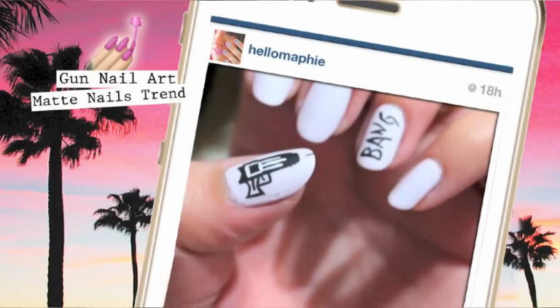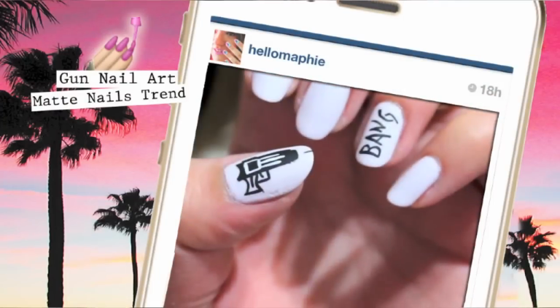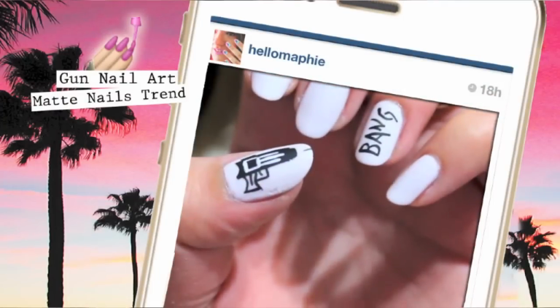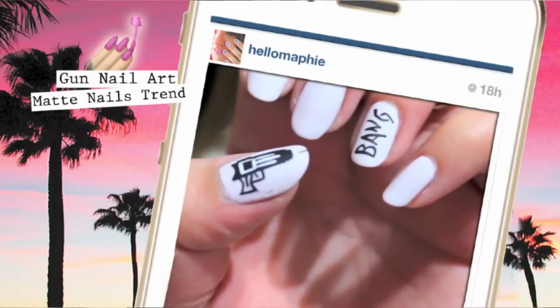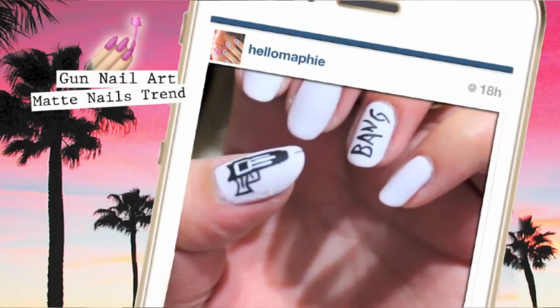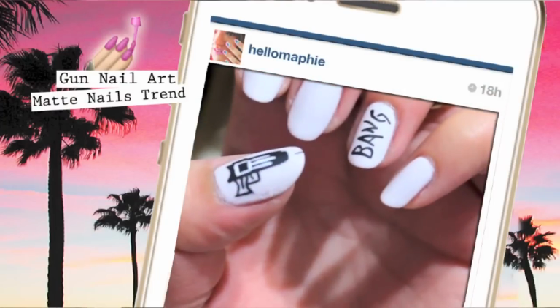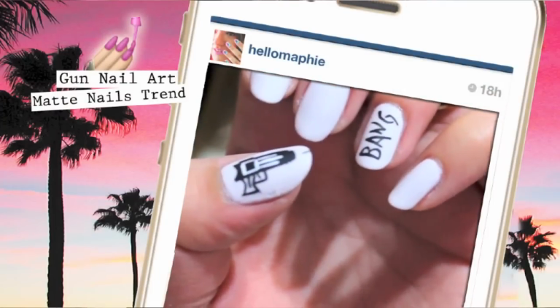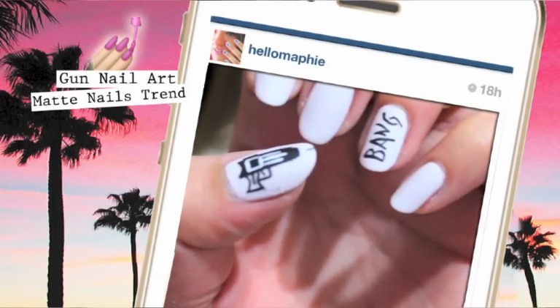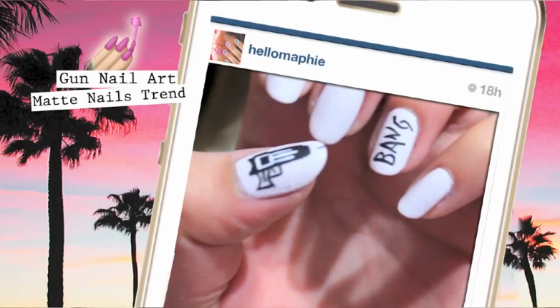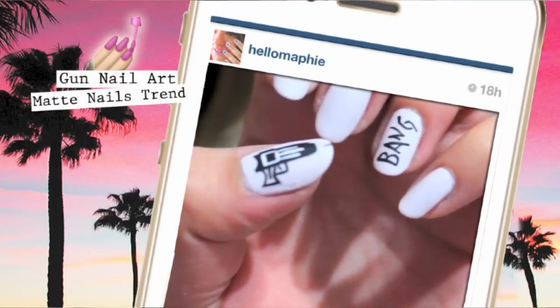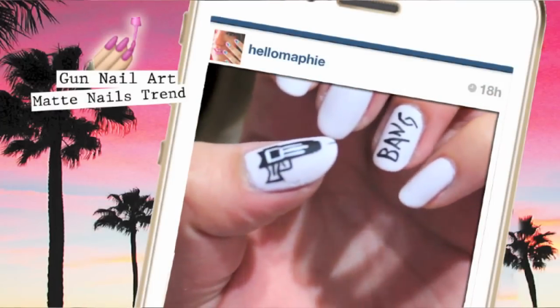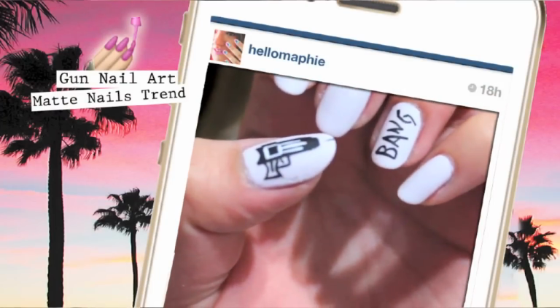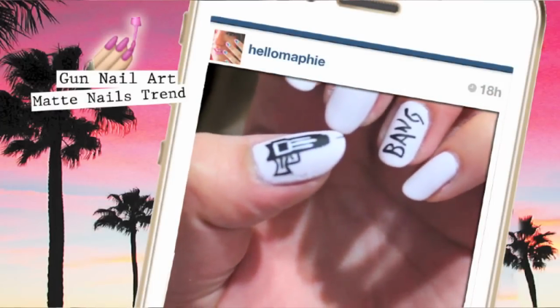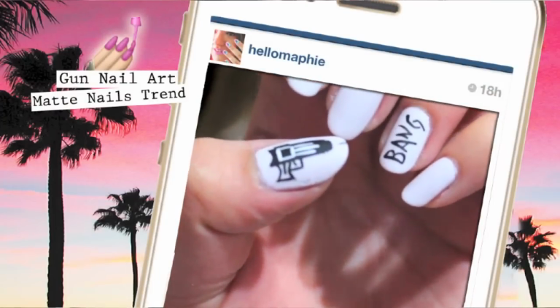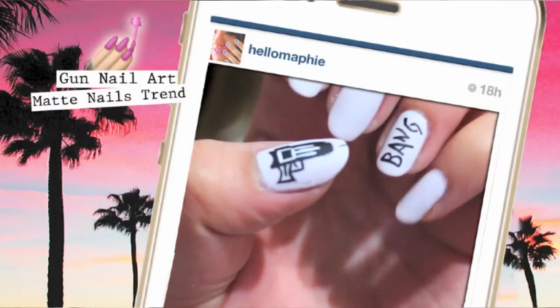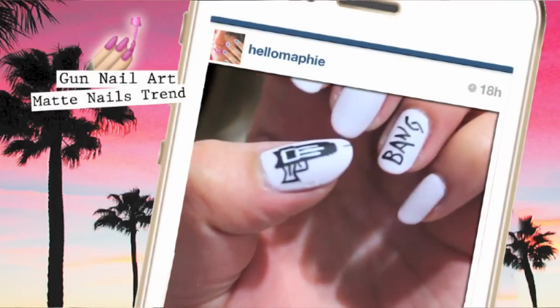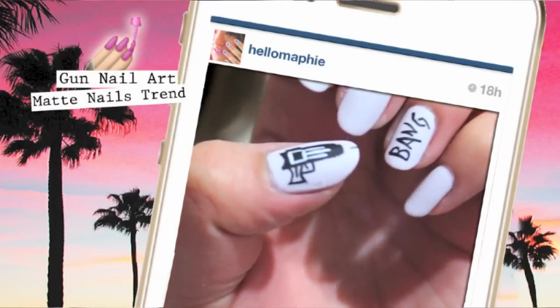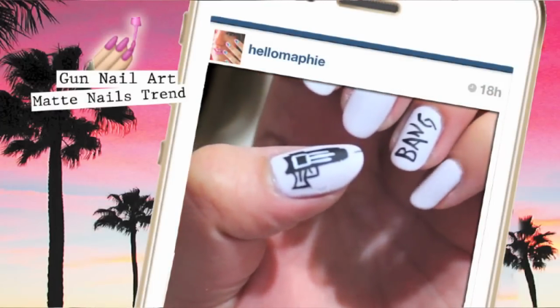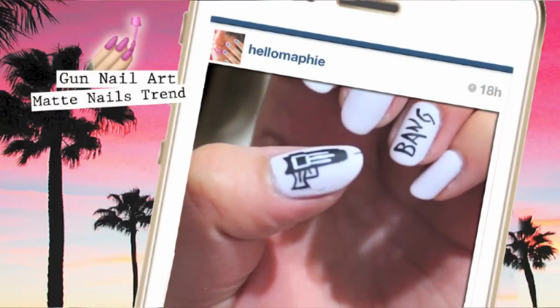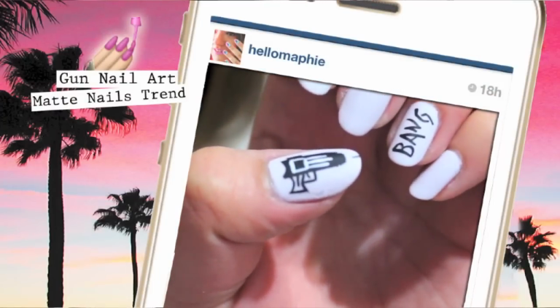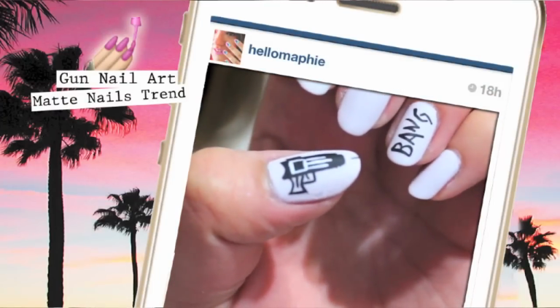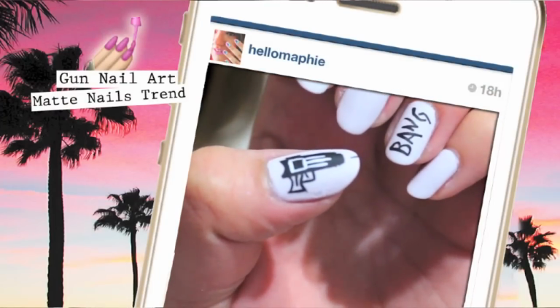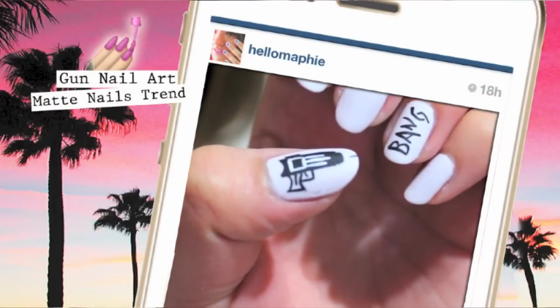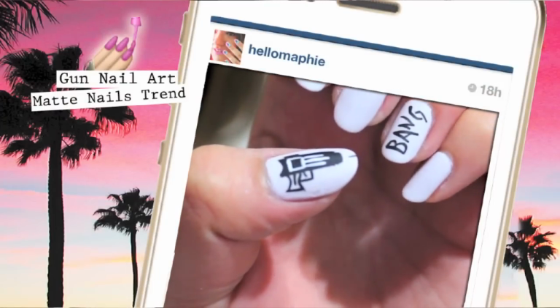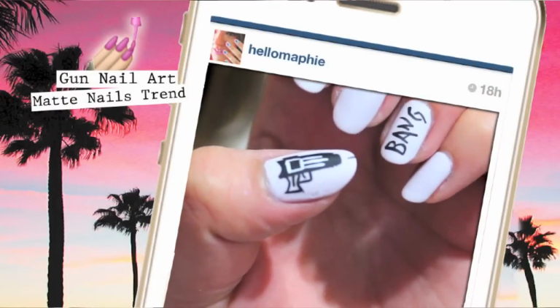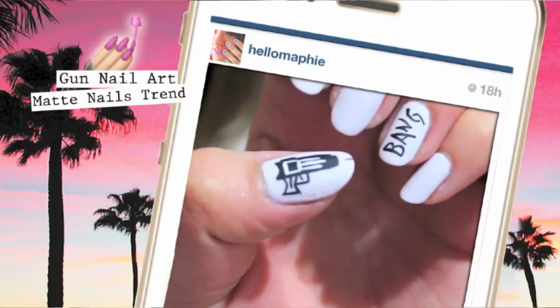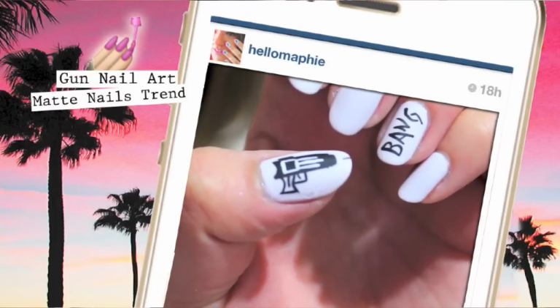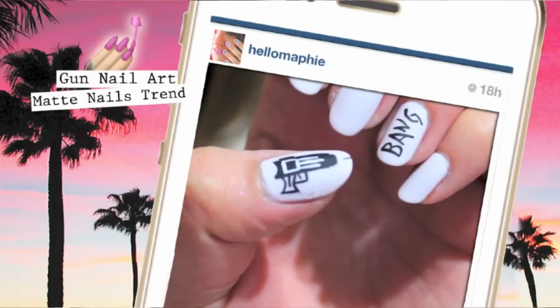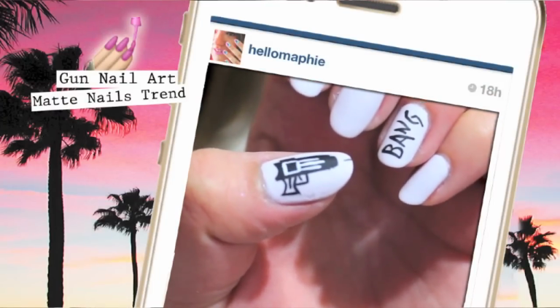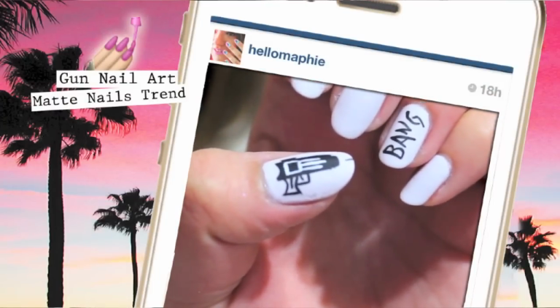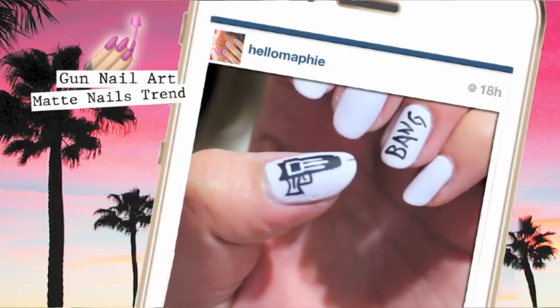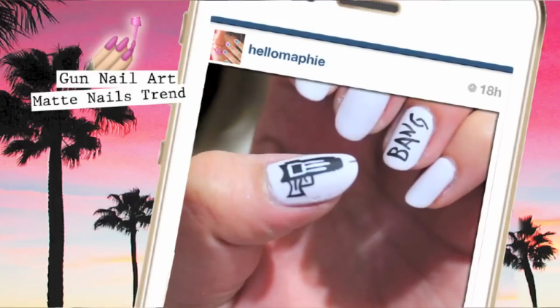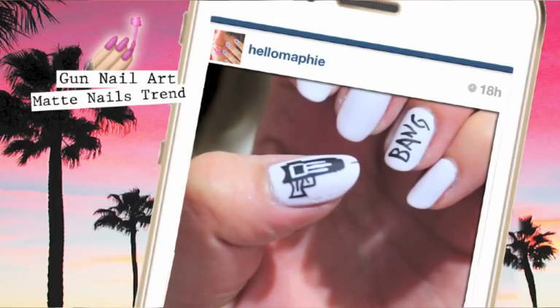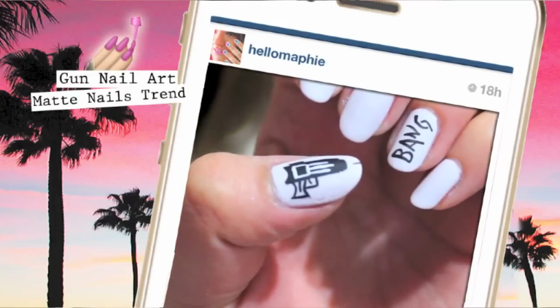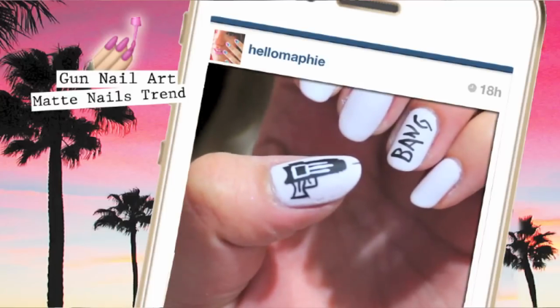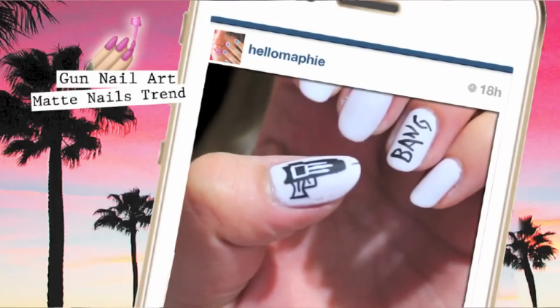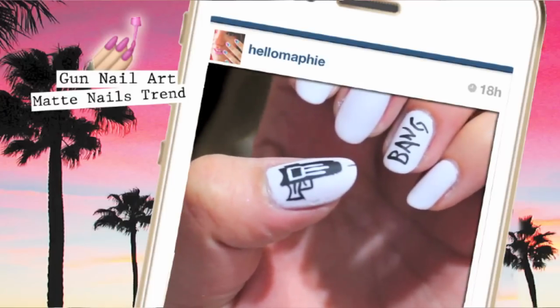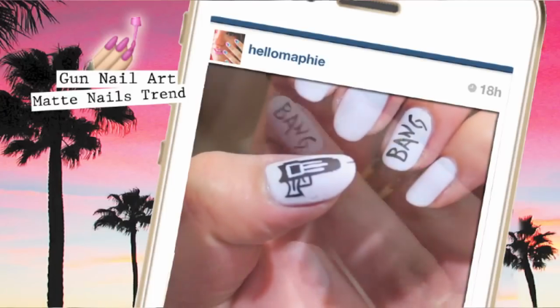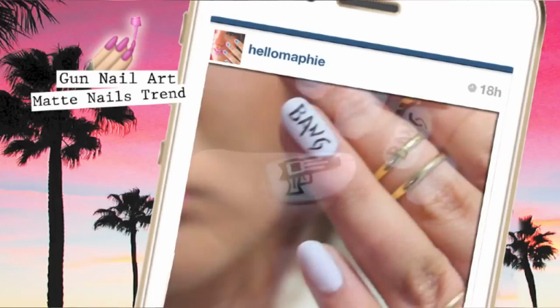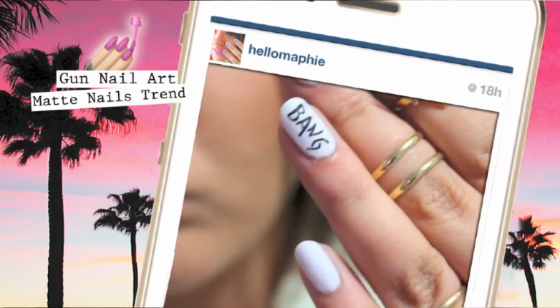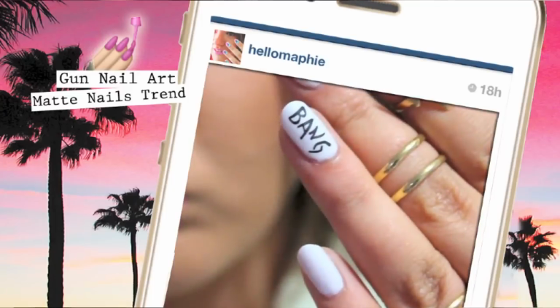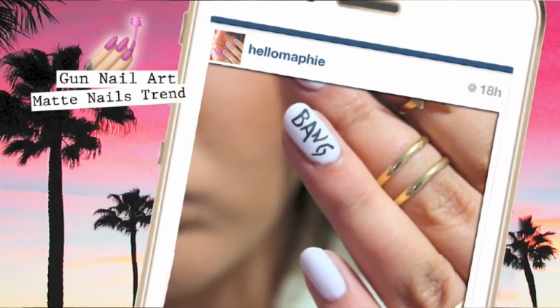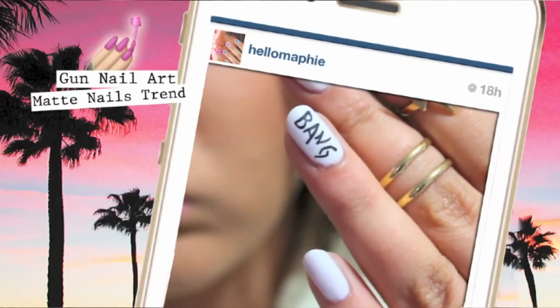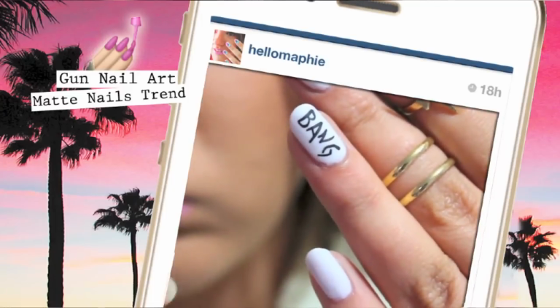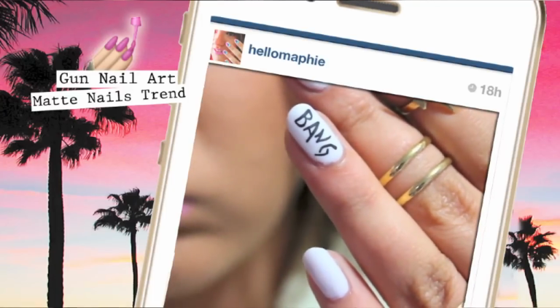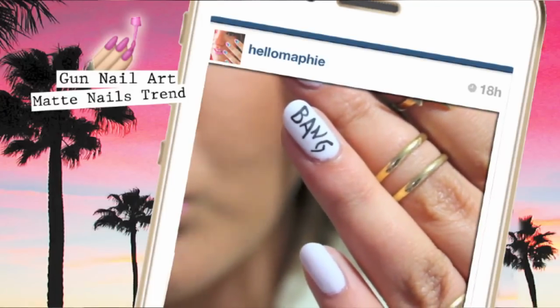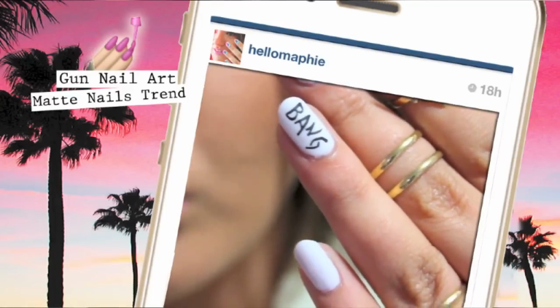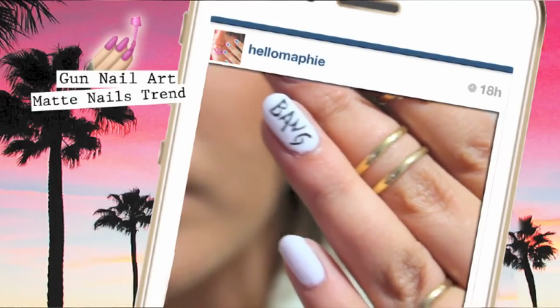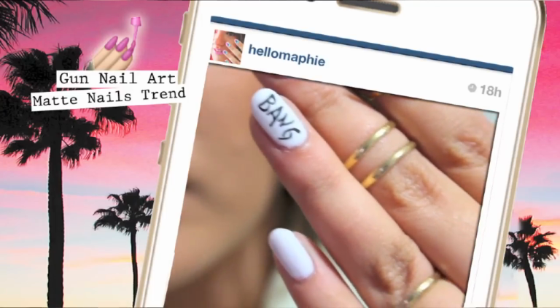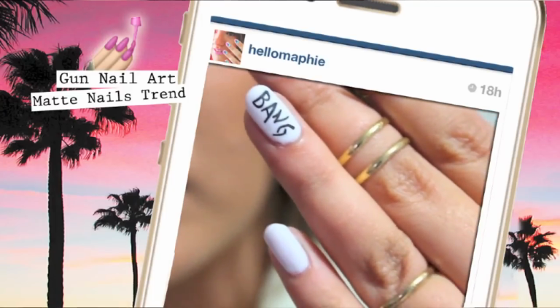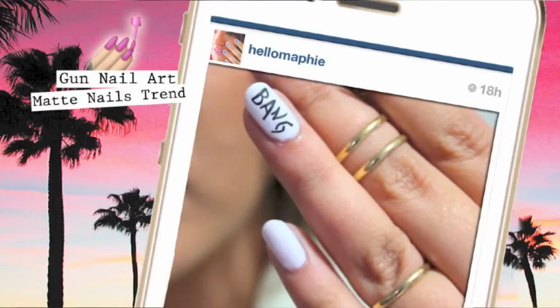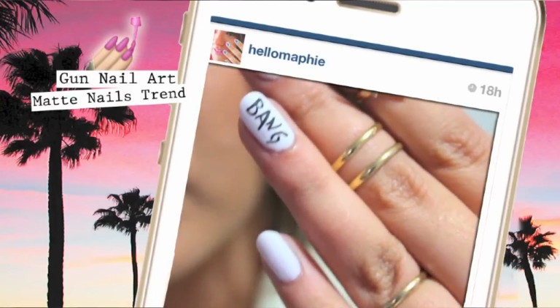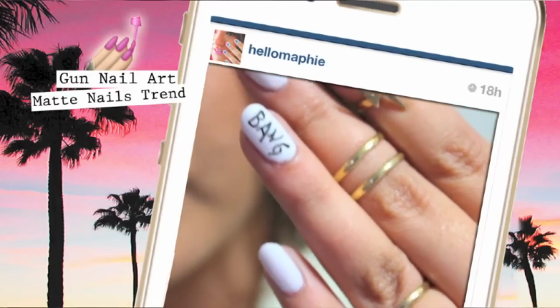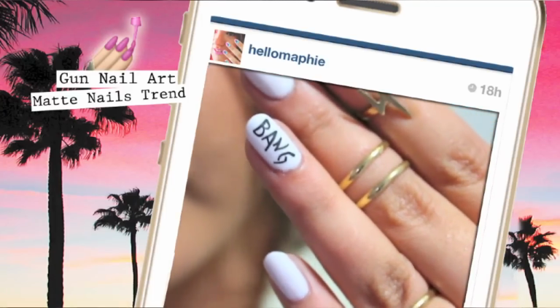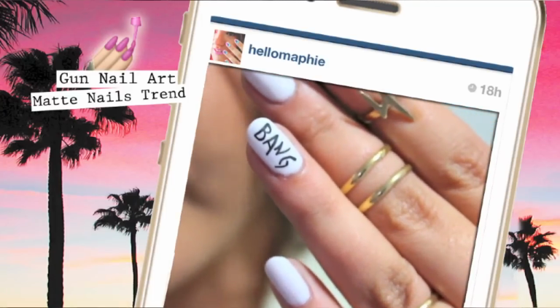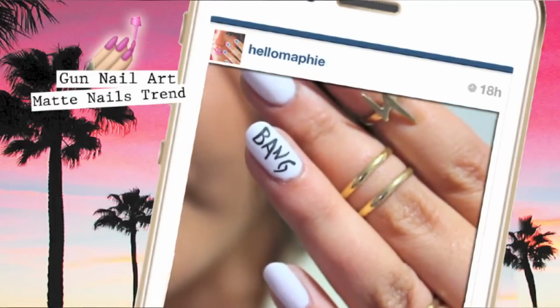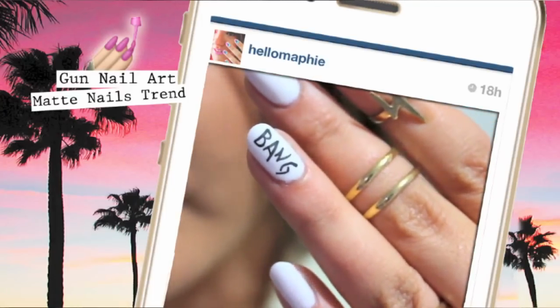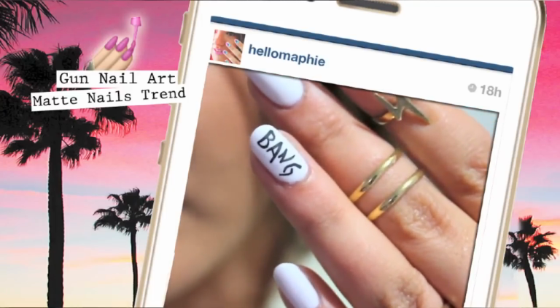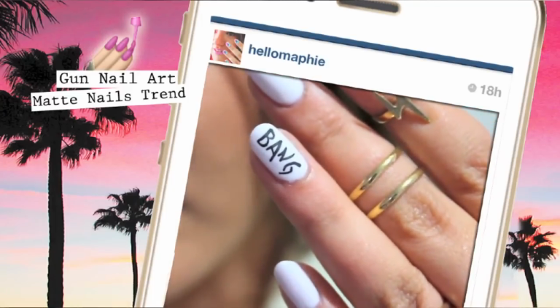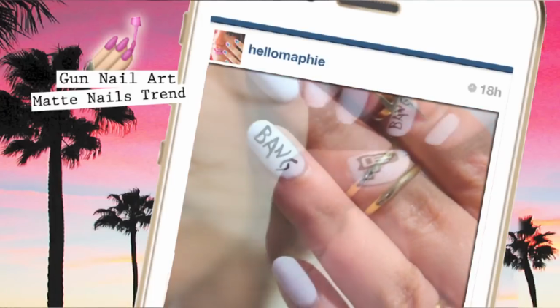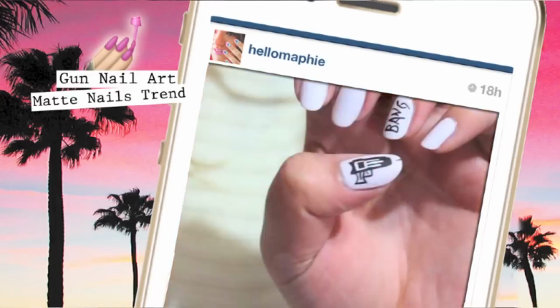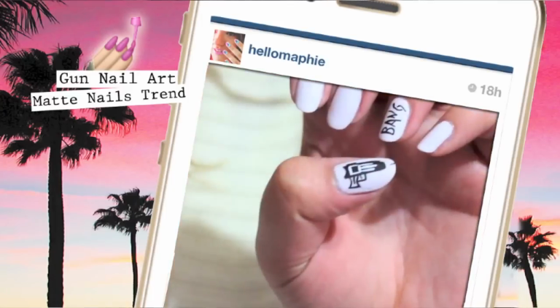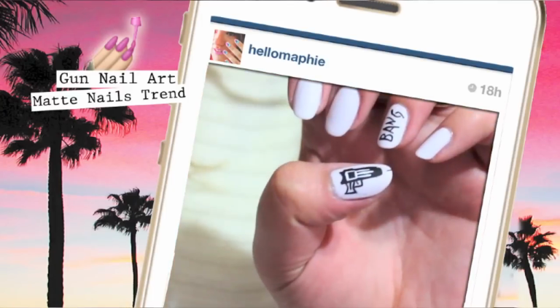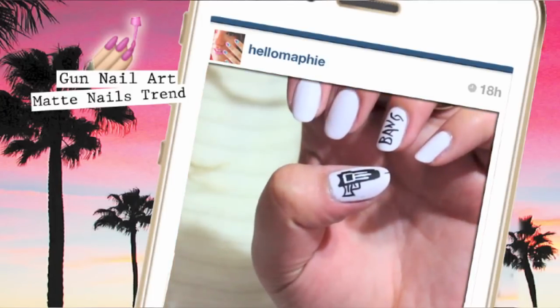Hi guys, in today's video I'll show you how to recreate this manicure that I have seen all over Instagram.